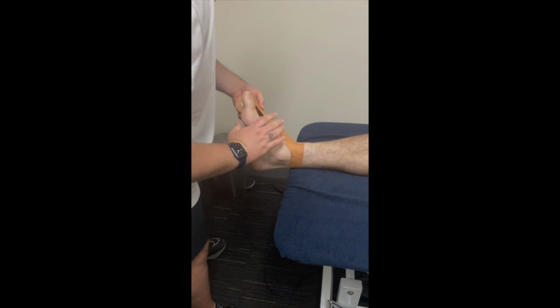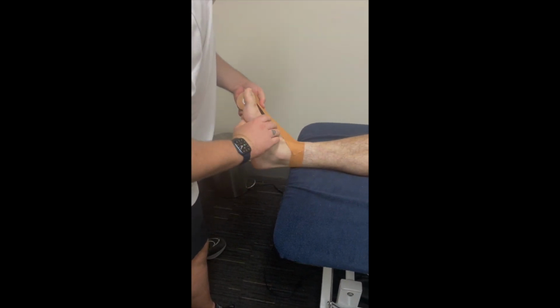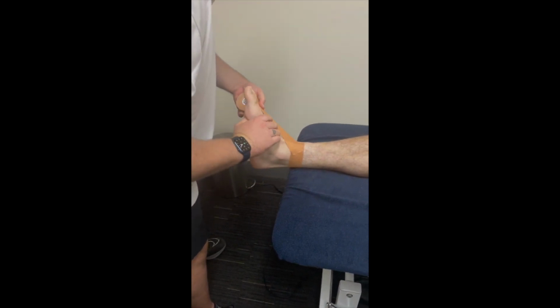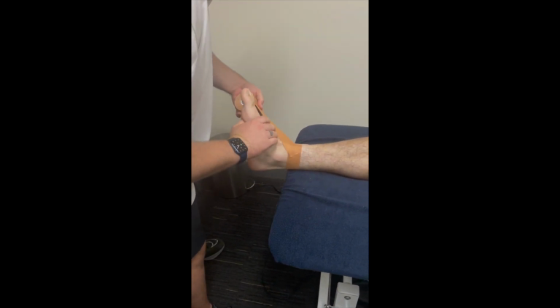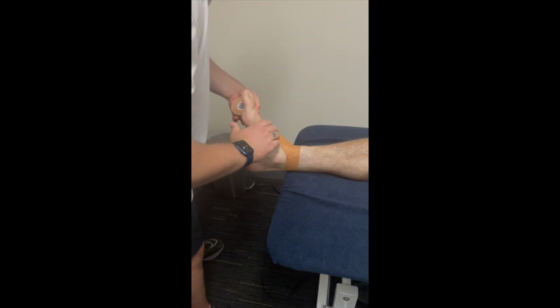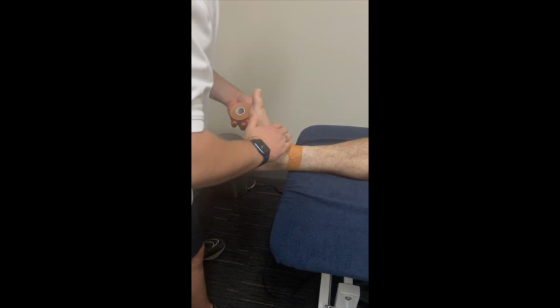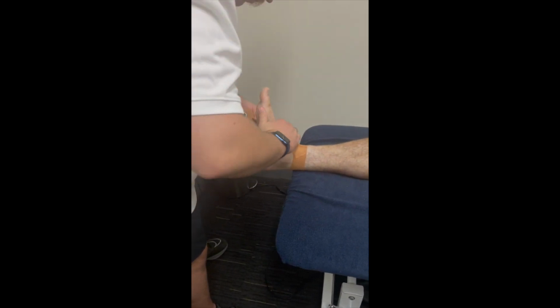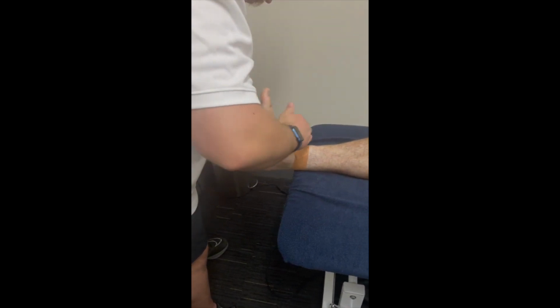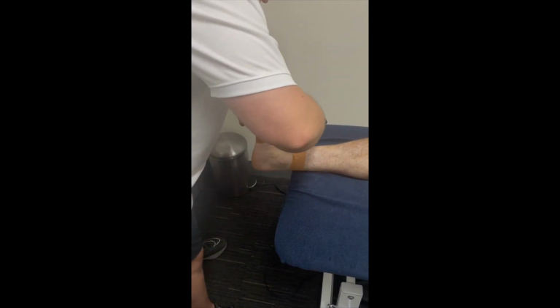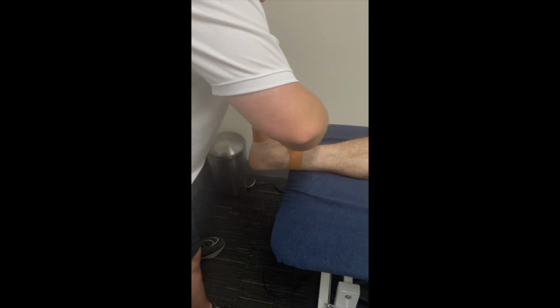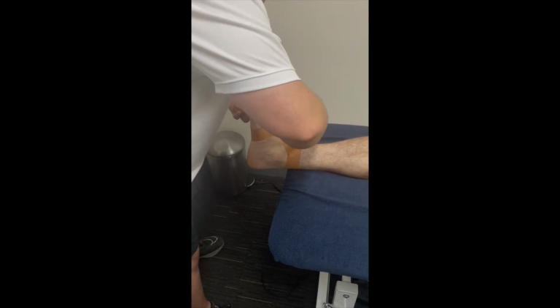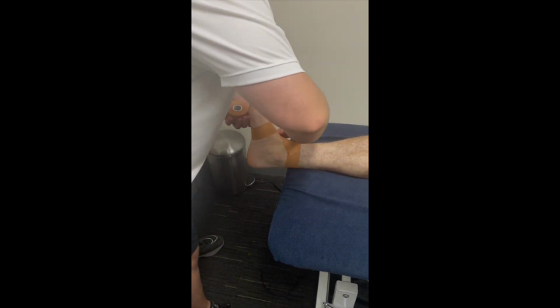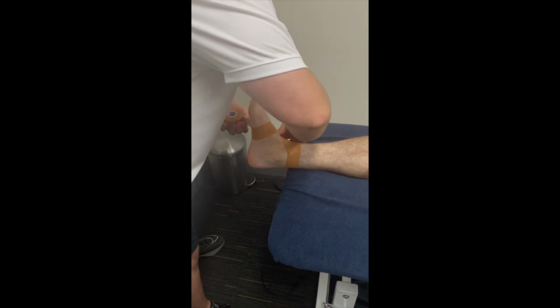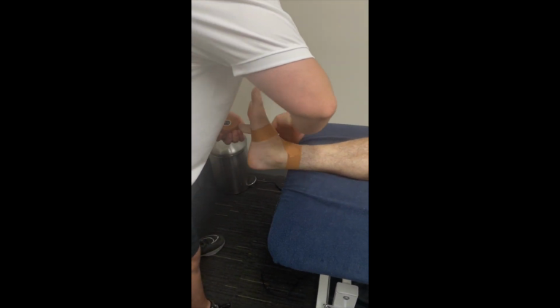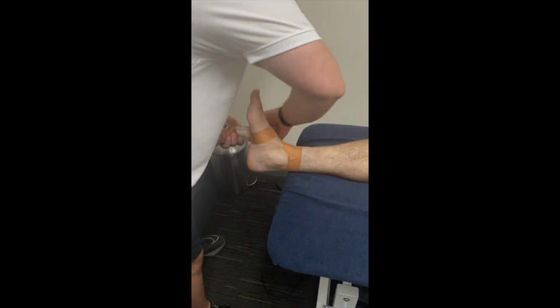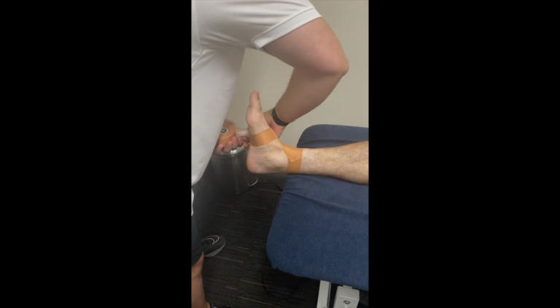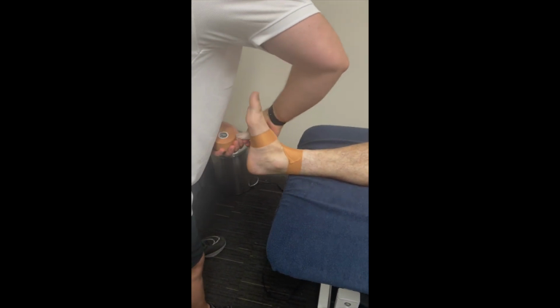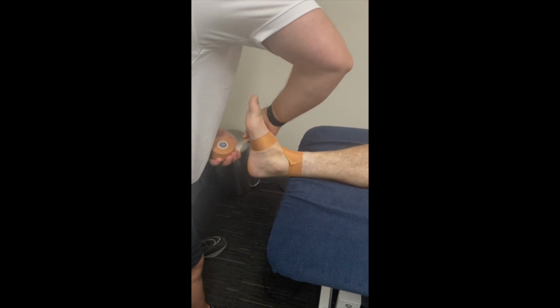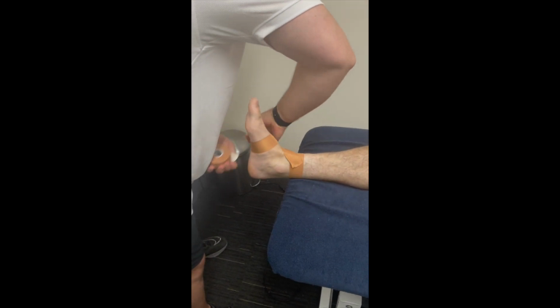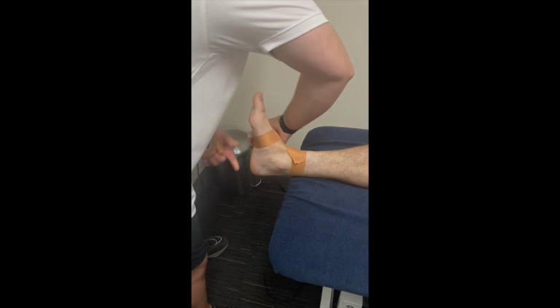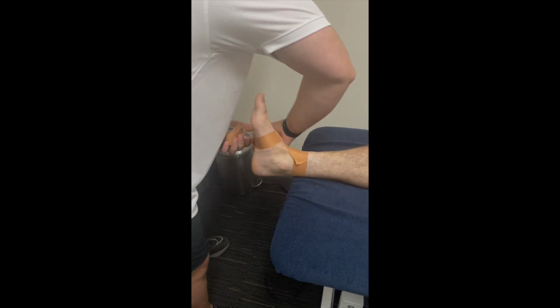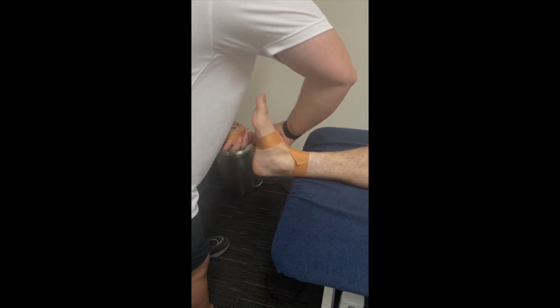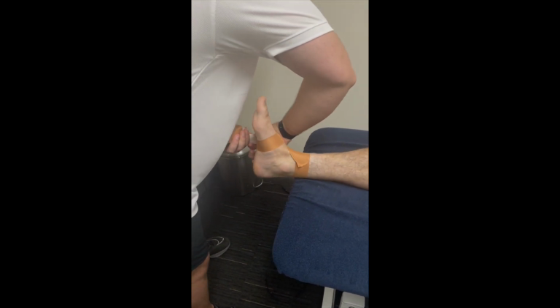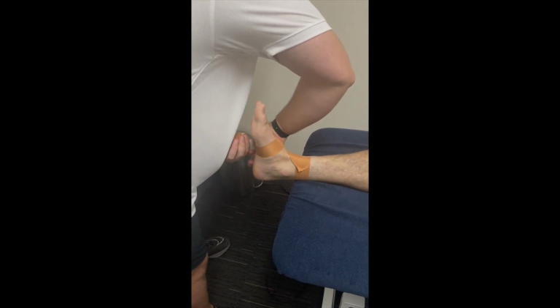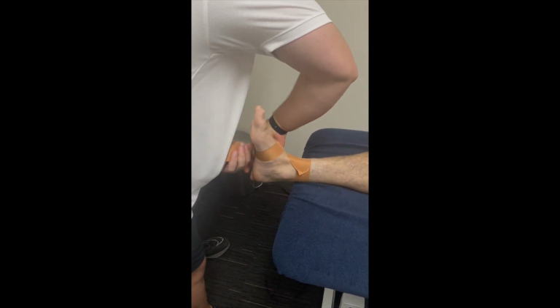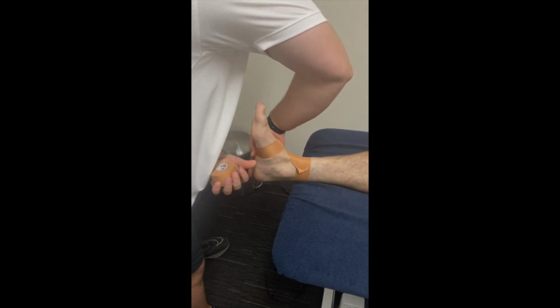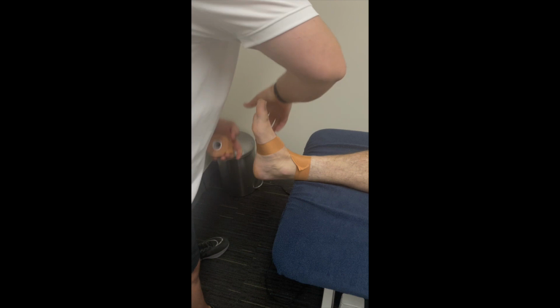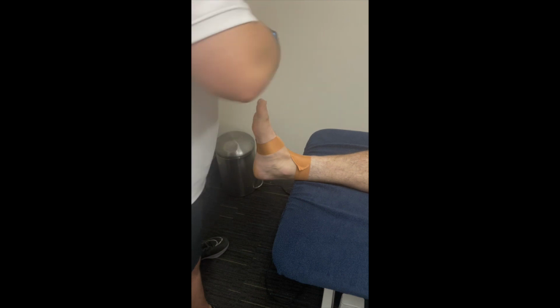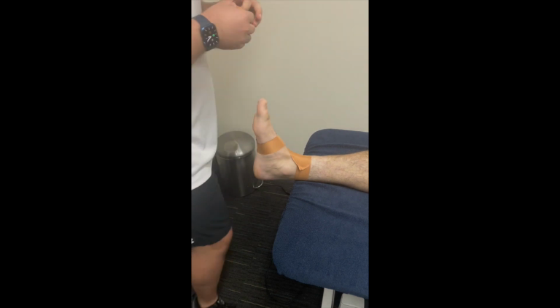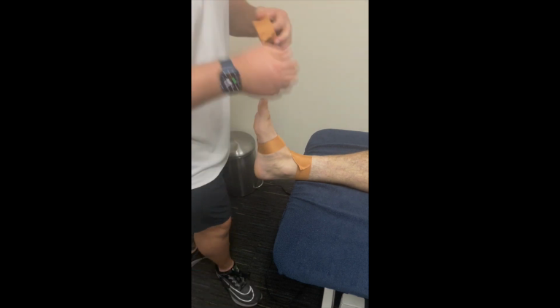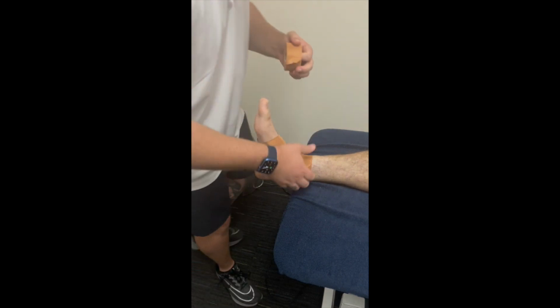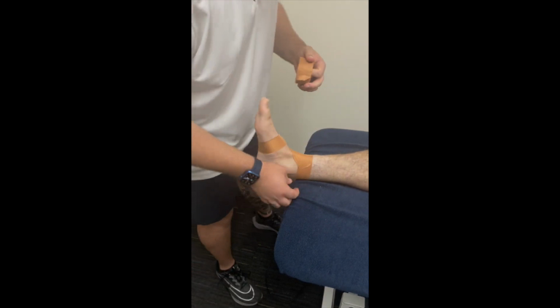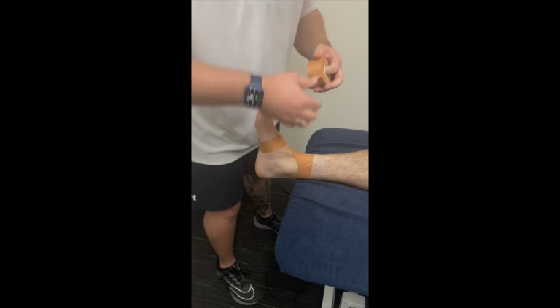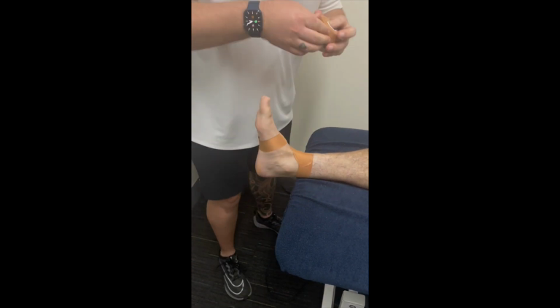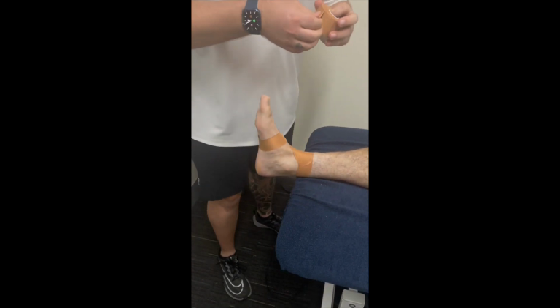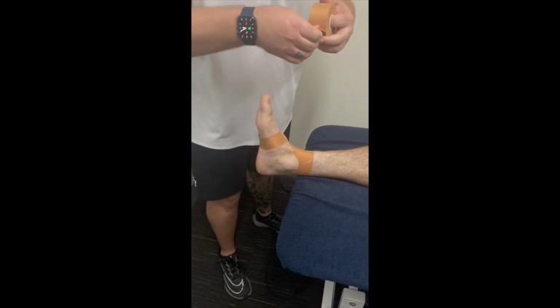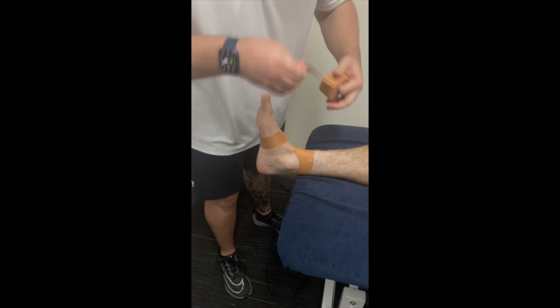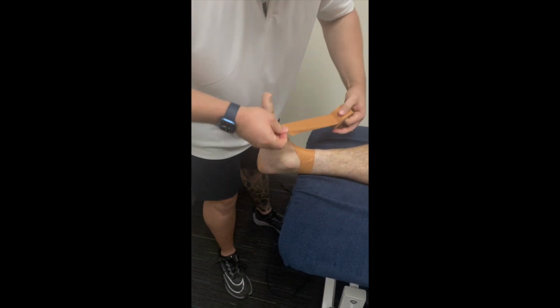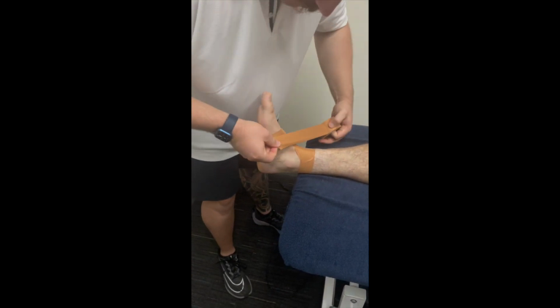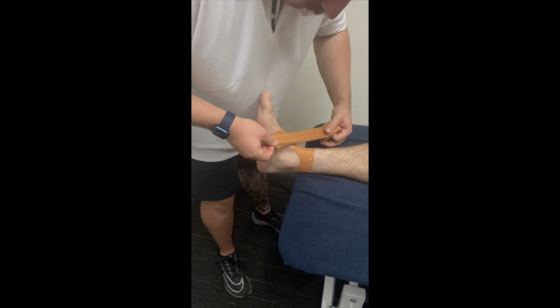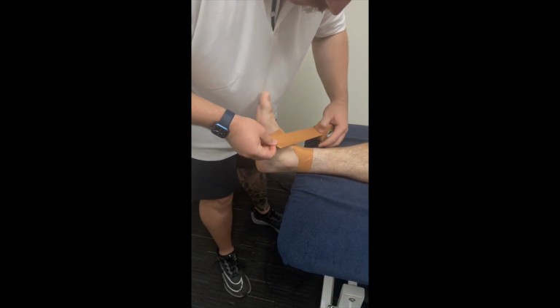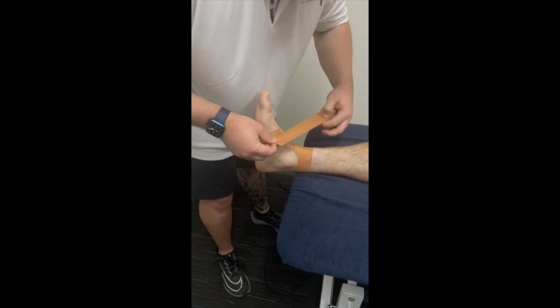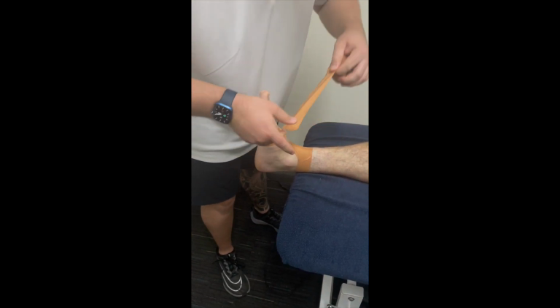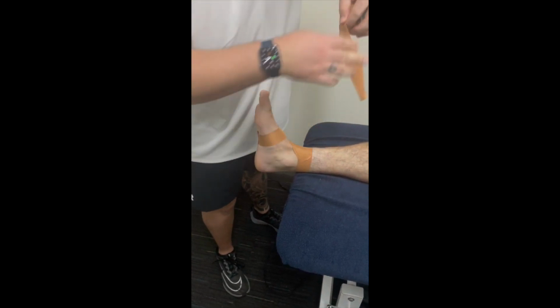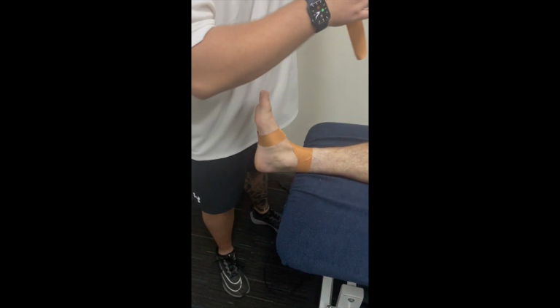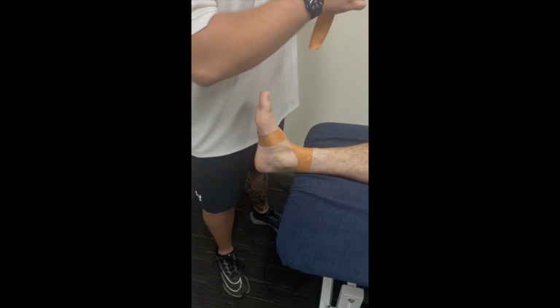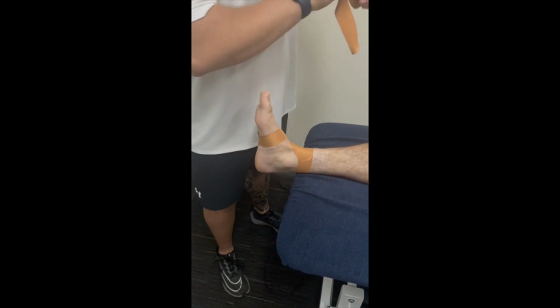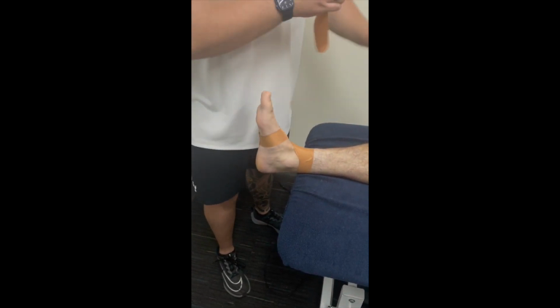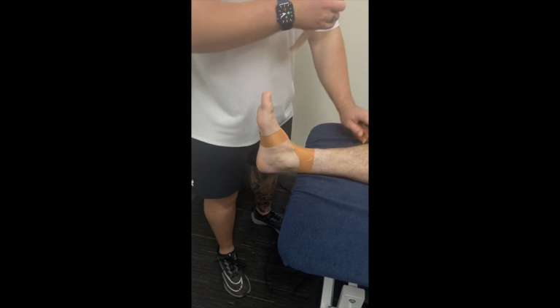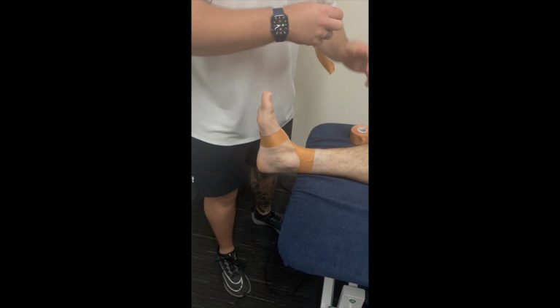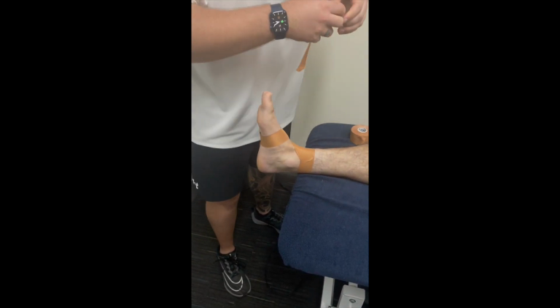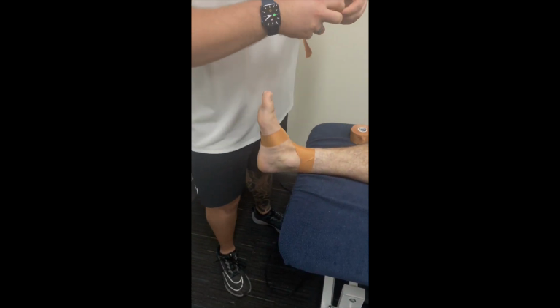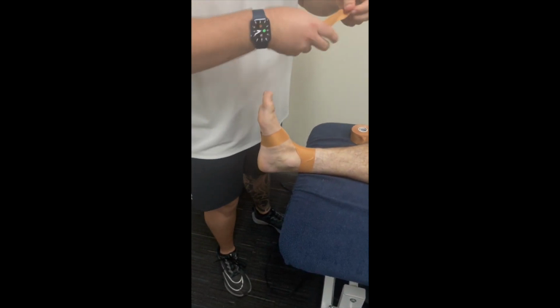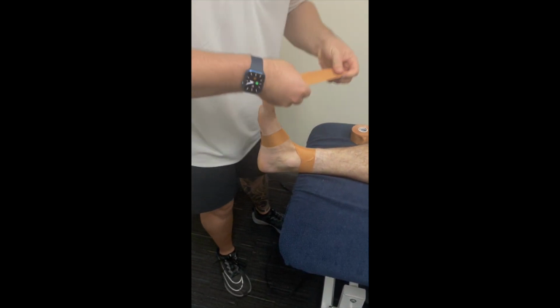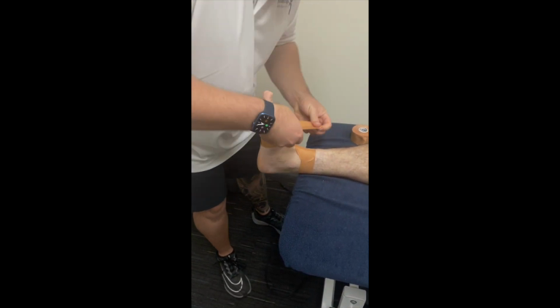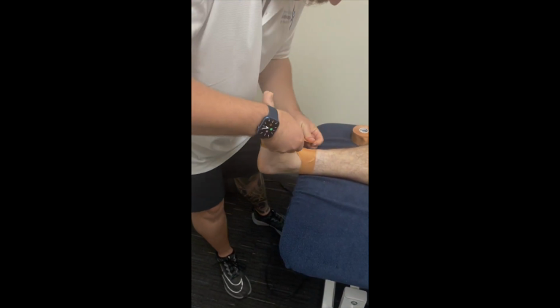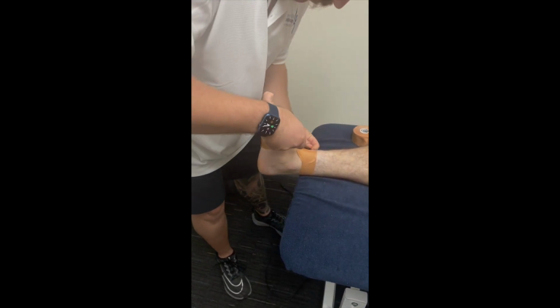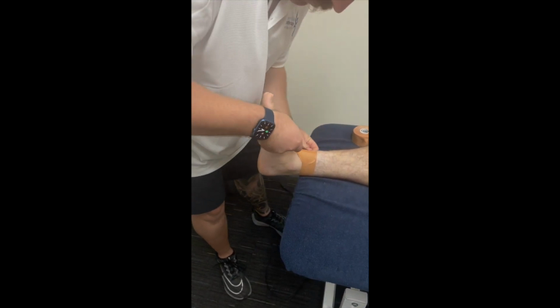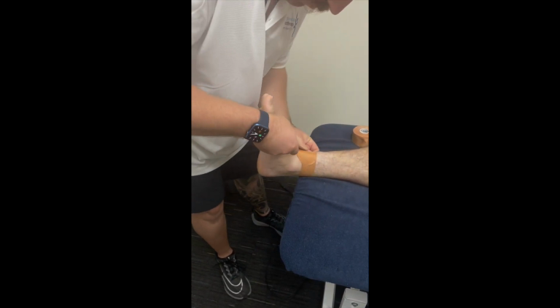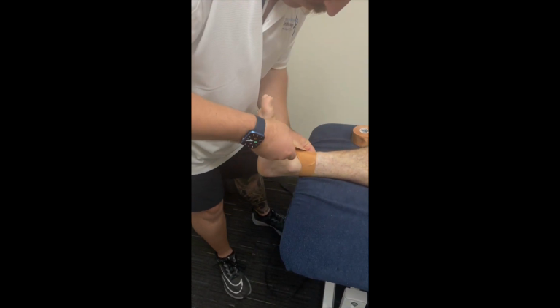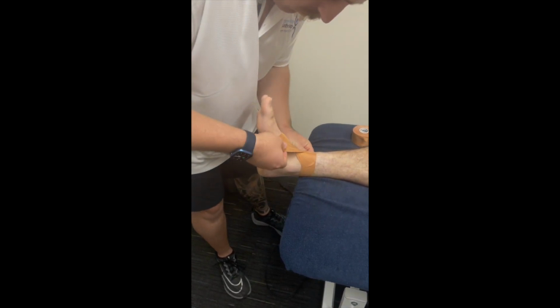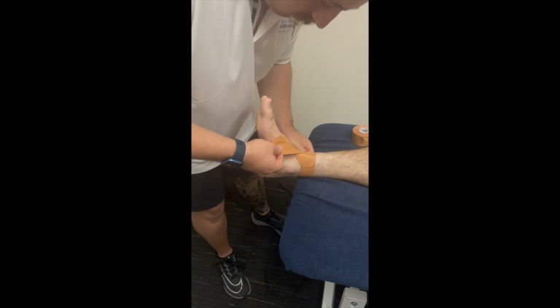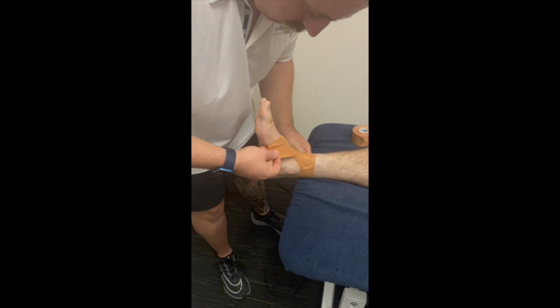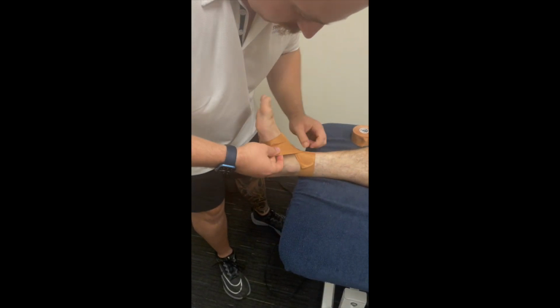Today's Taping Tuesday is an ankle plantar flexion block. This is useful for those who are experiencing posterior impingement of the ankle joint.